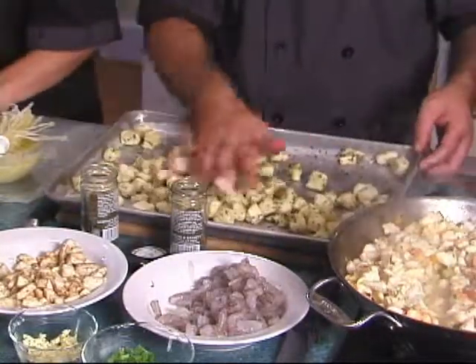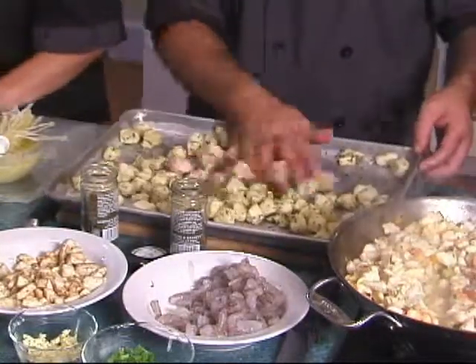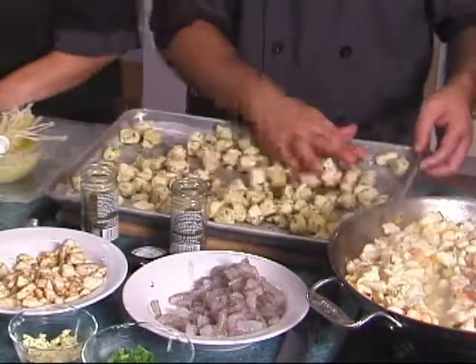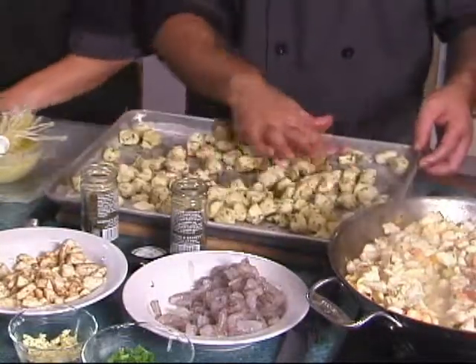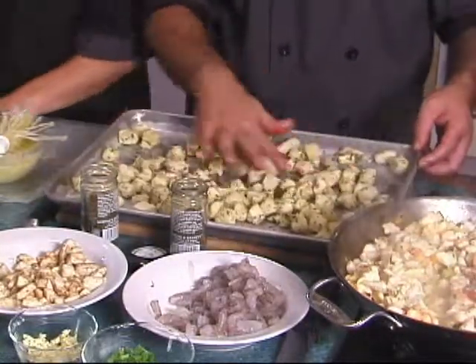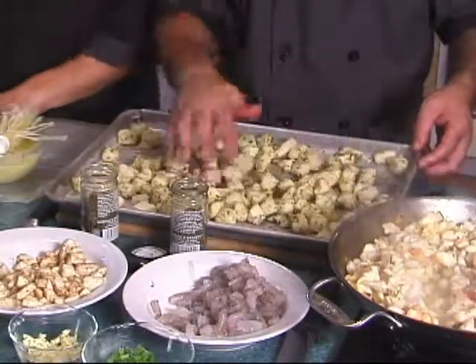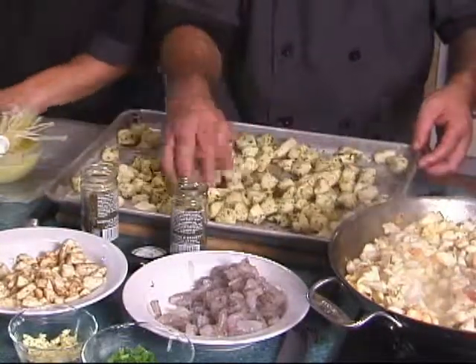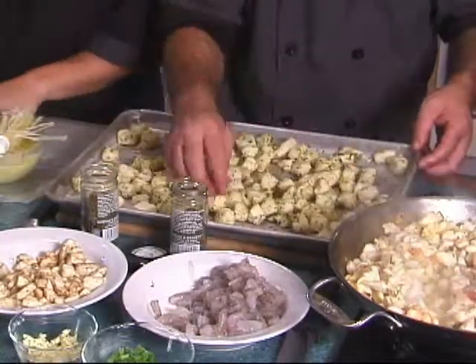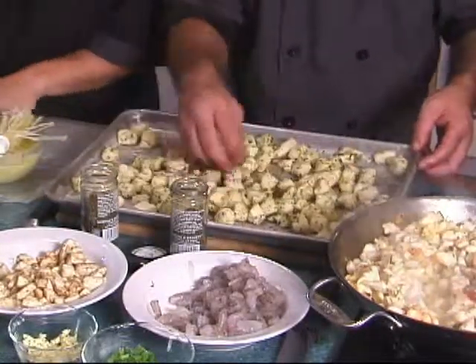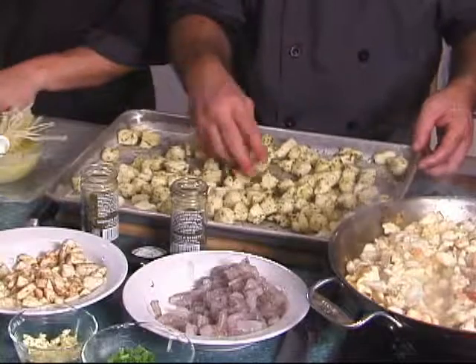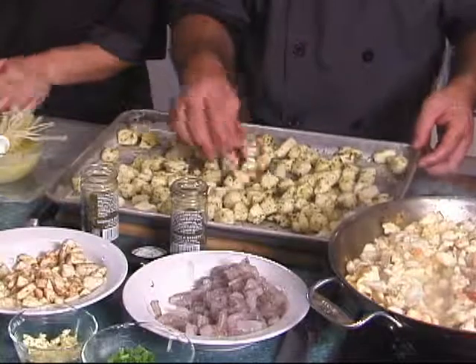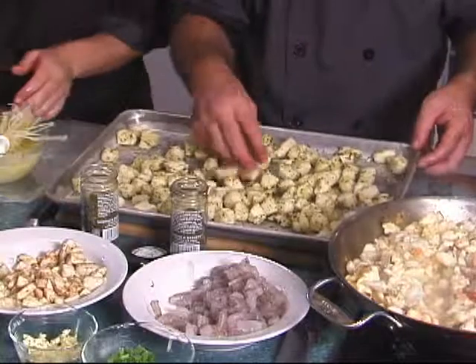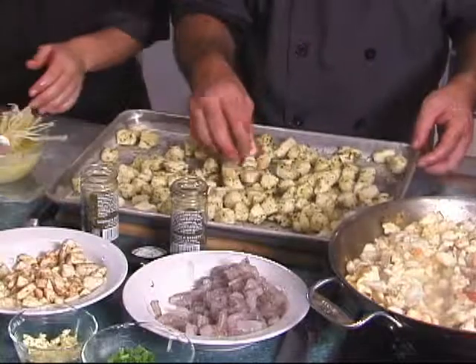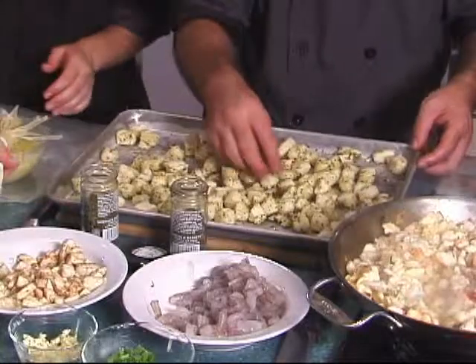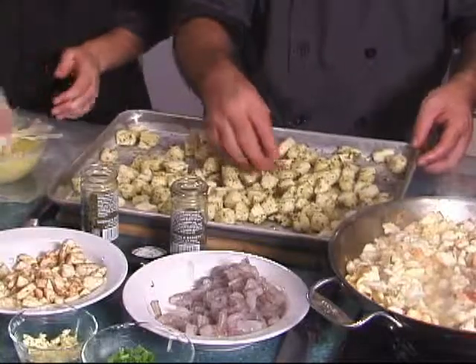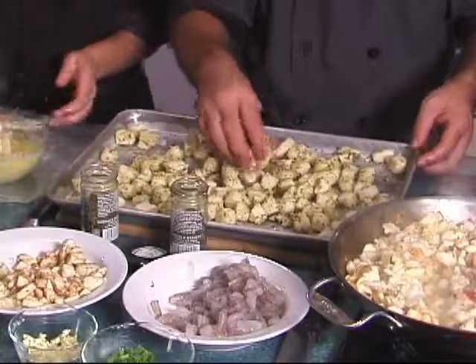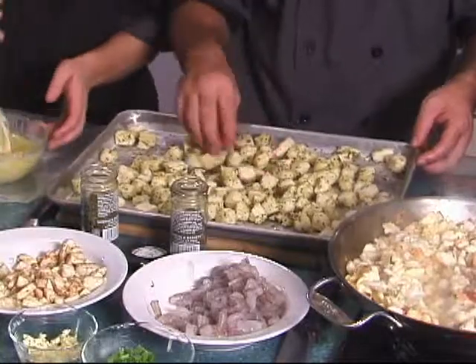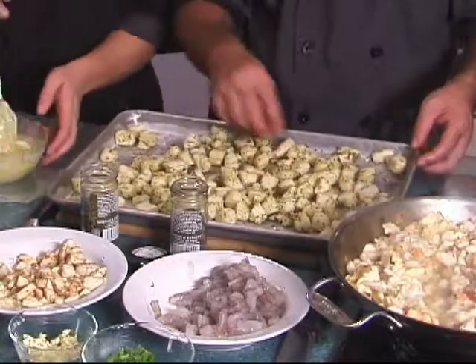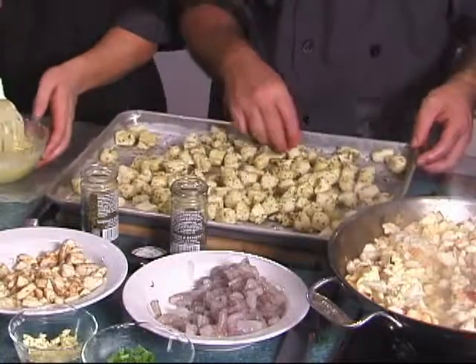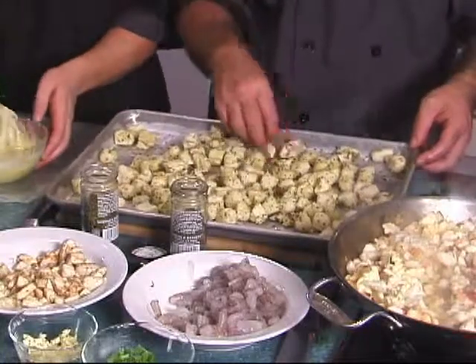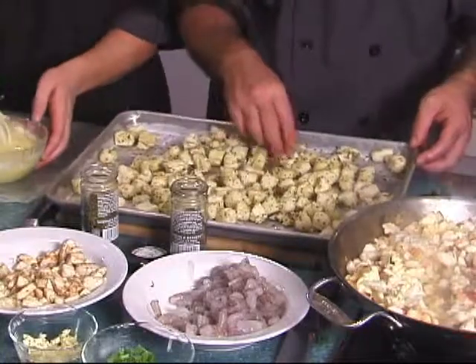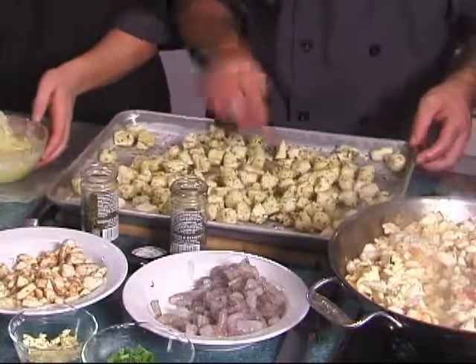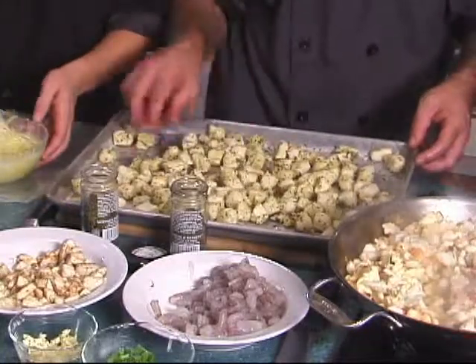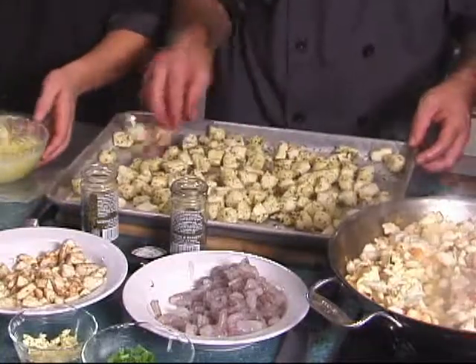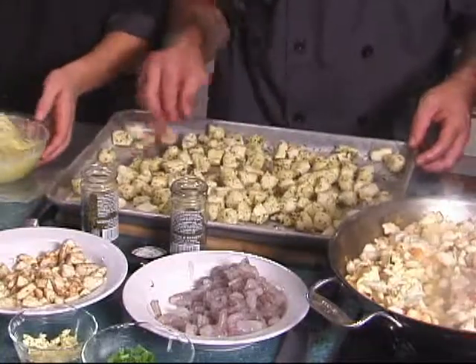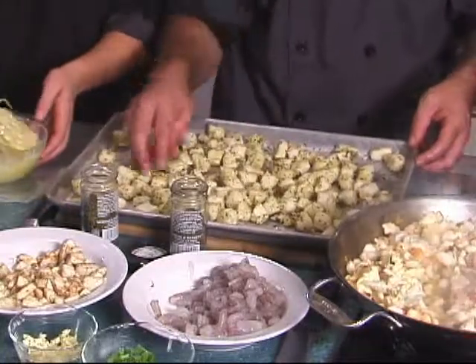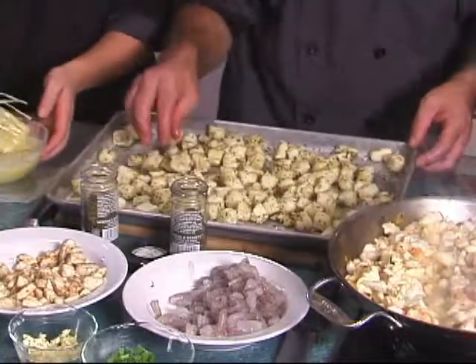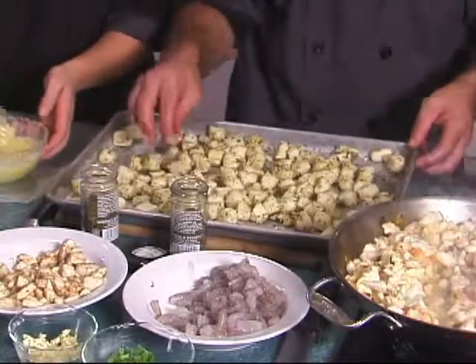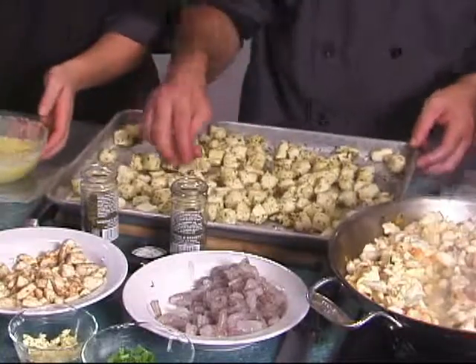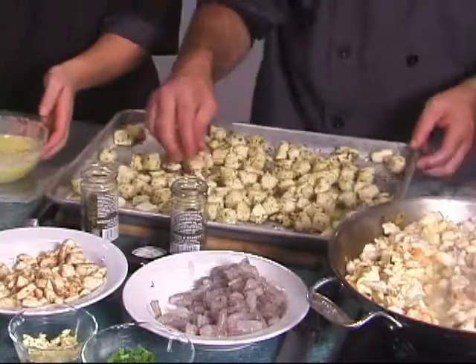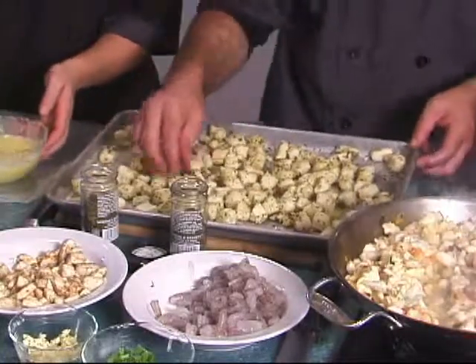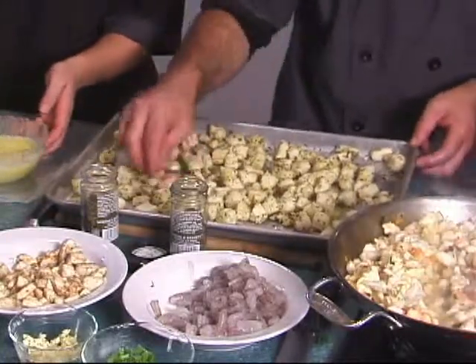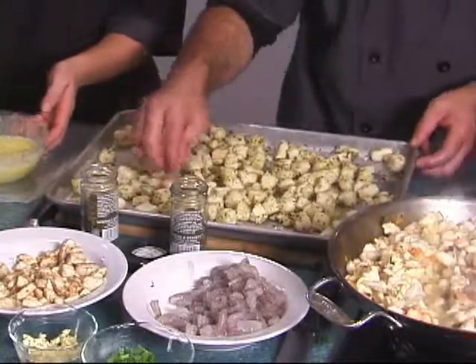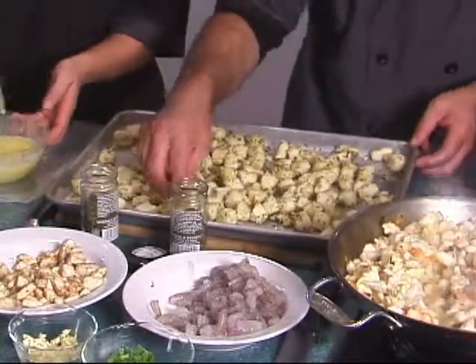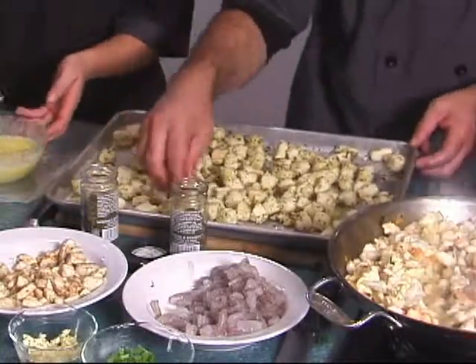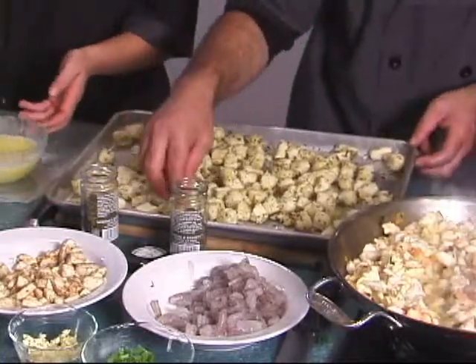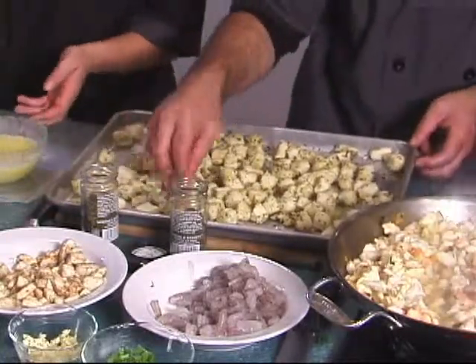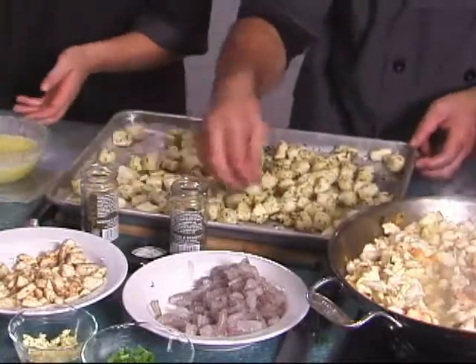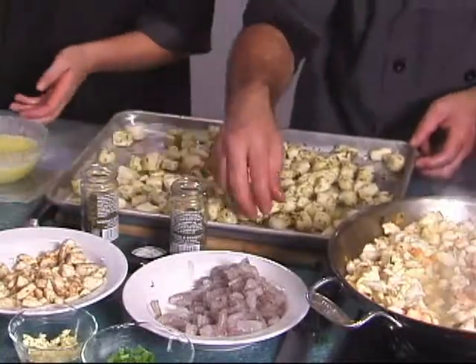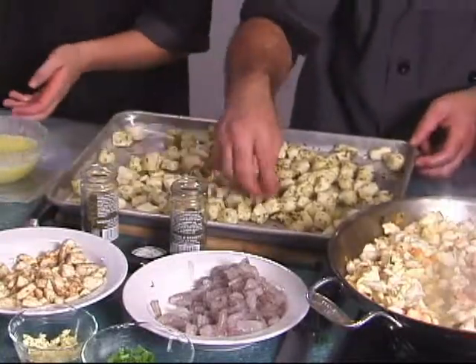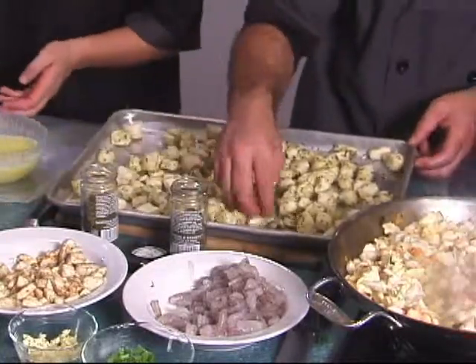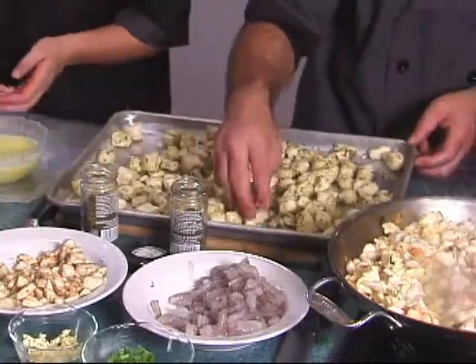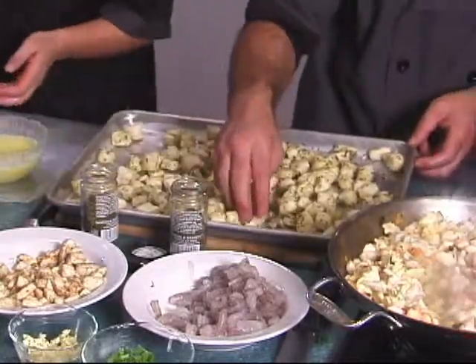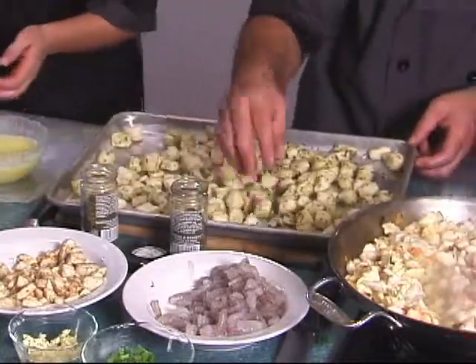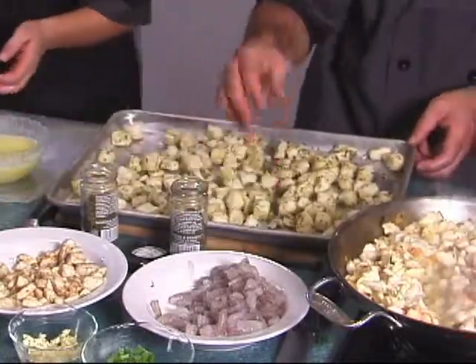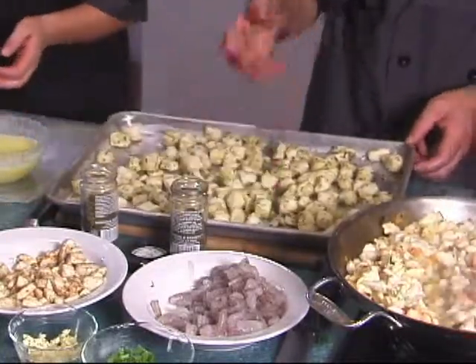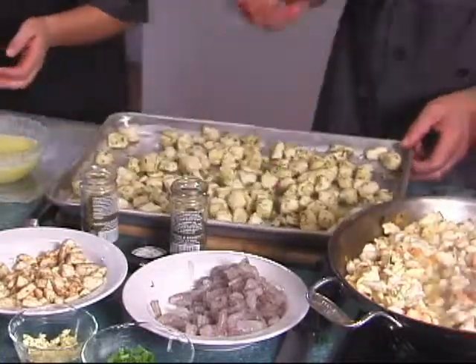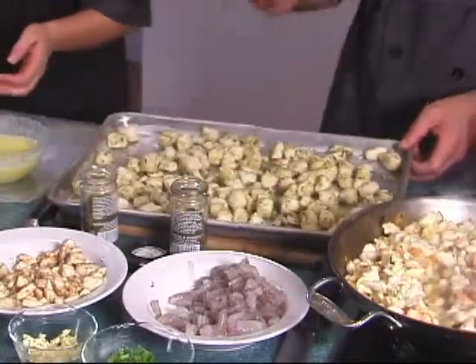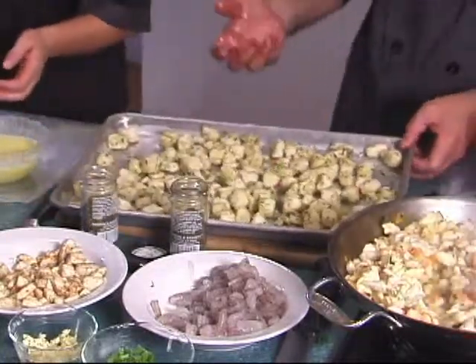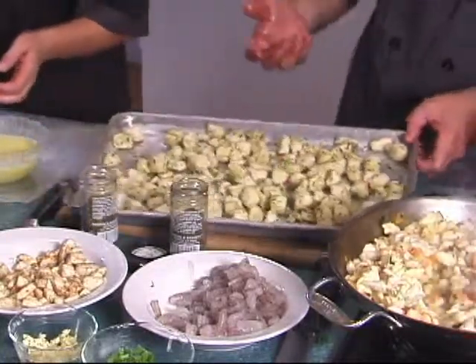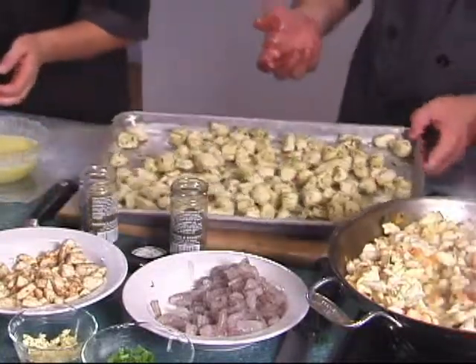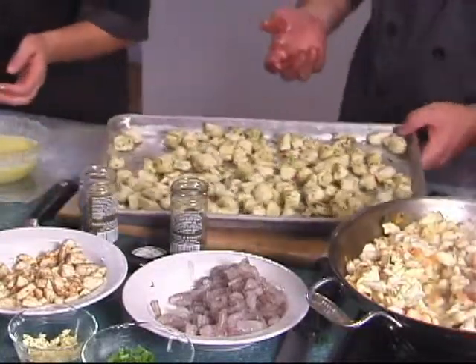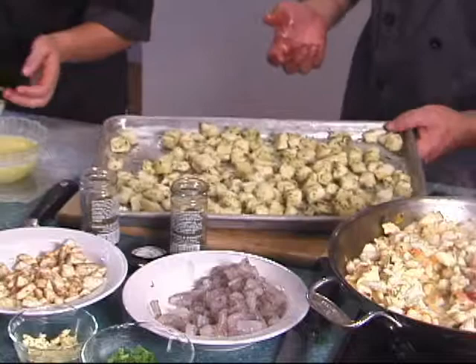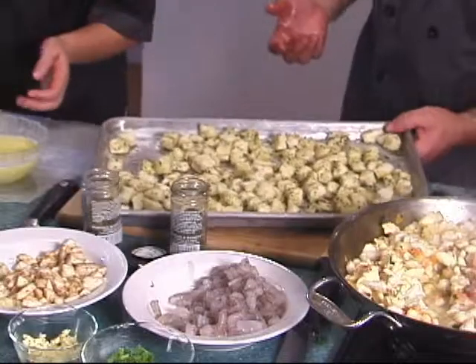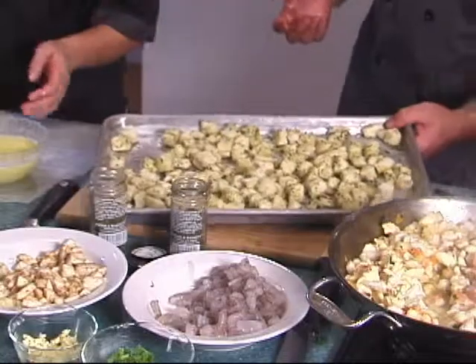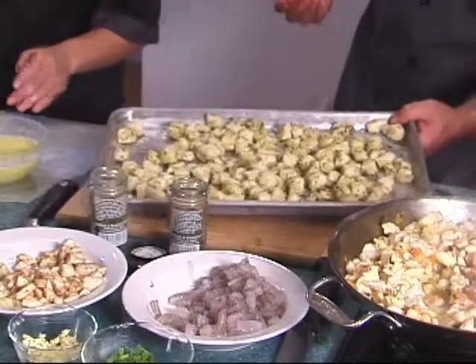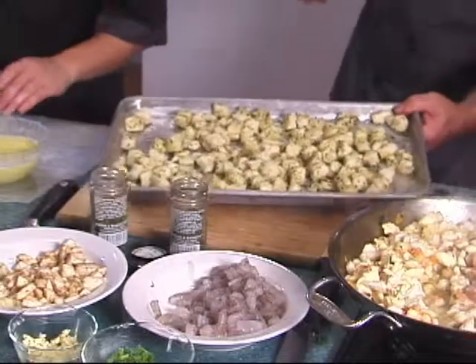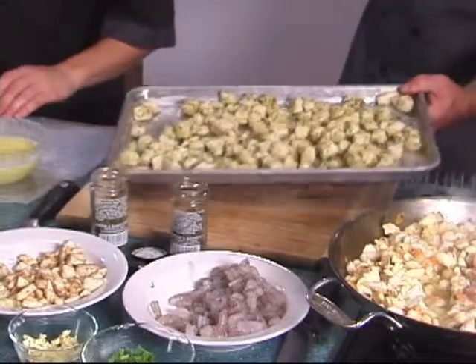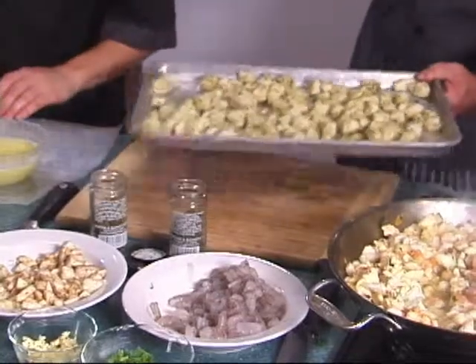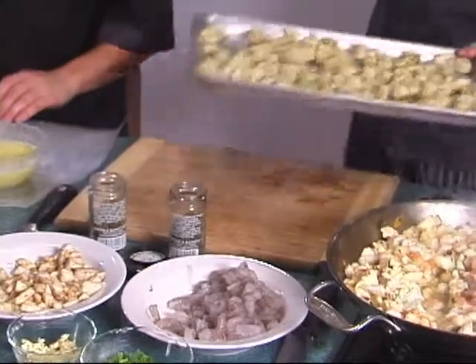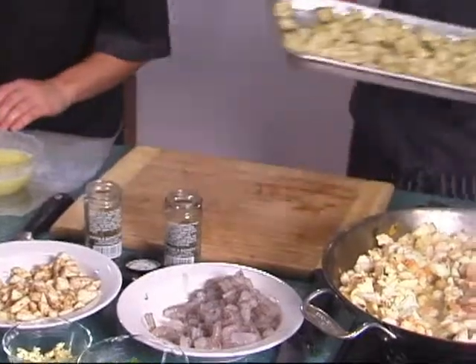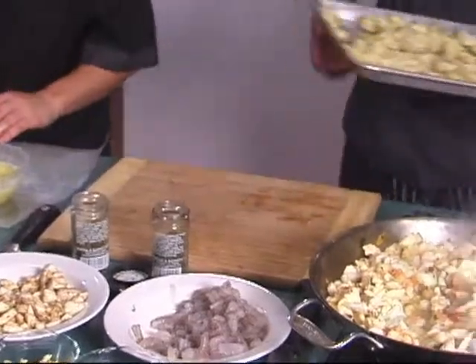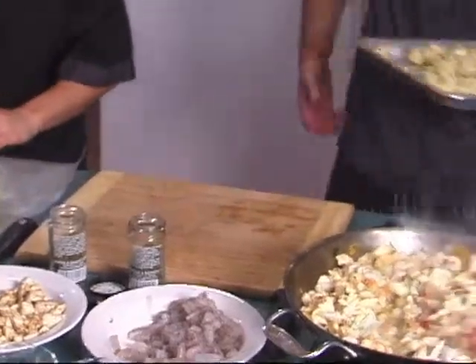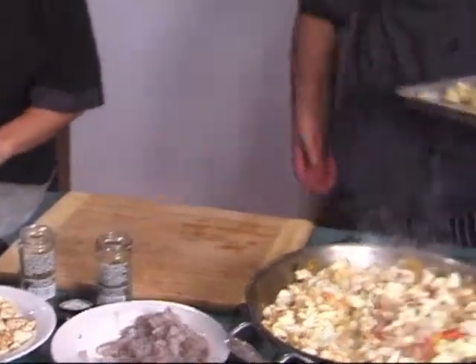So we're going to put them in the broiler, keep an eye on them, take them out once they're at that nice, crunchy consistency.